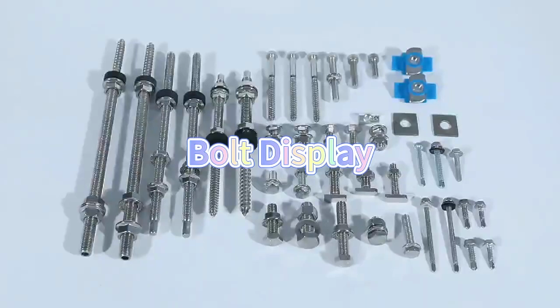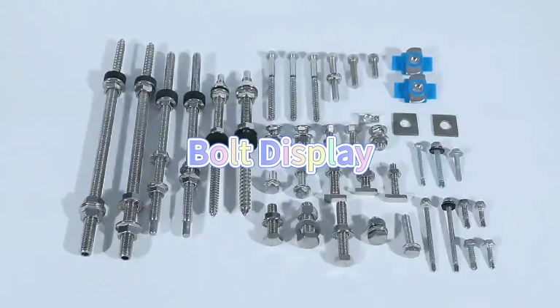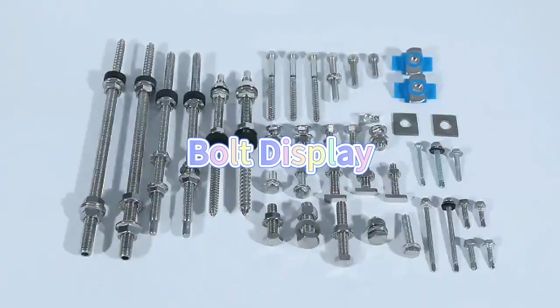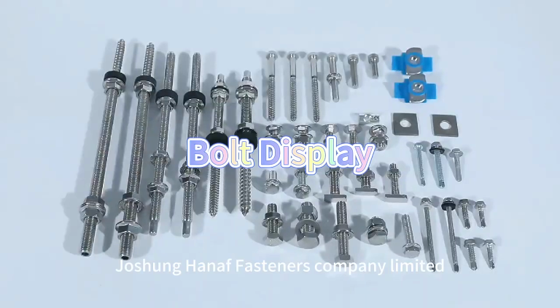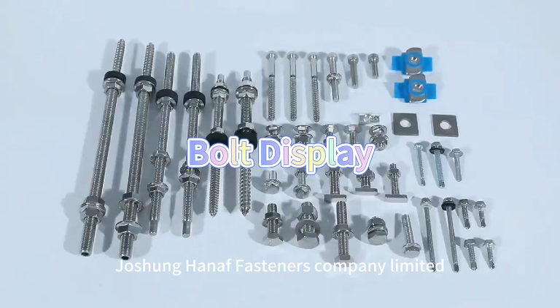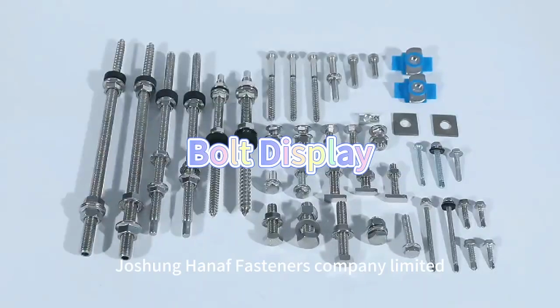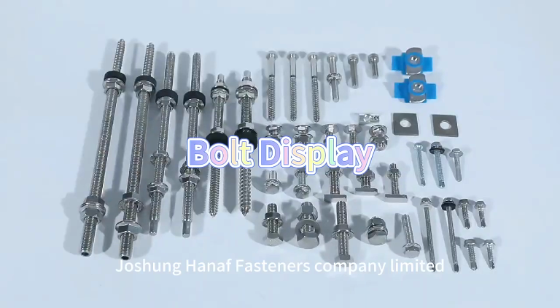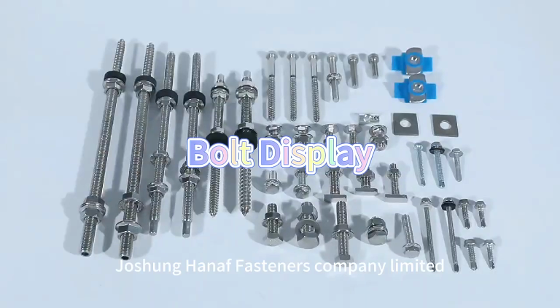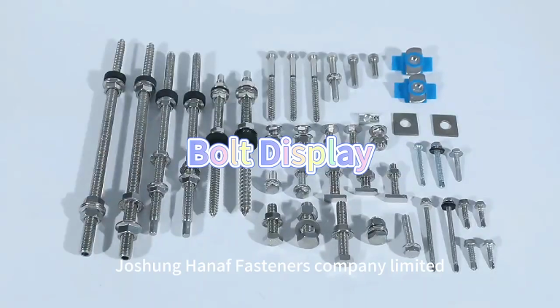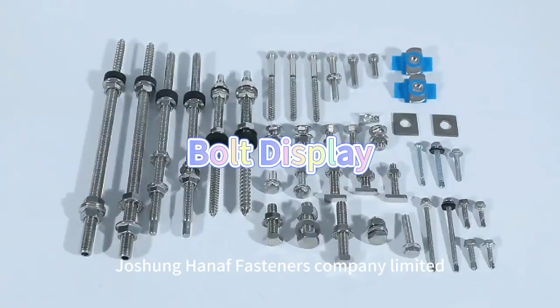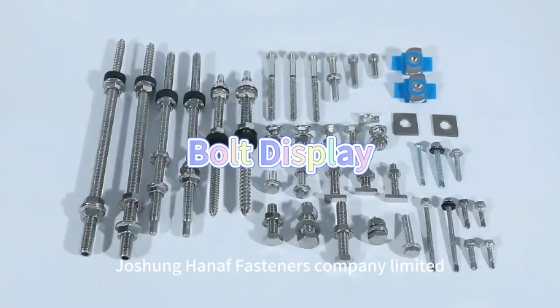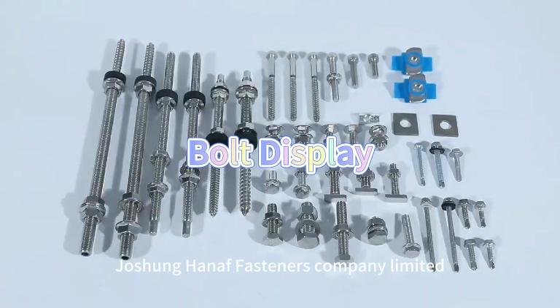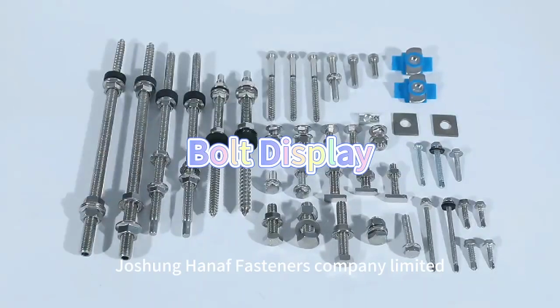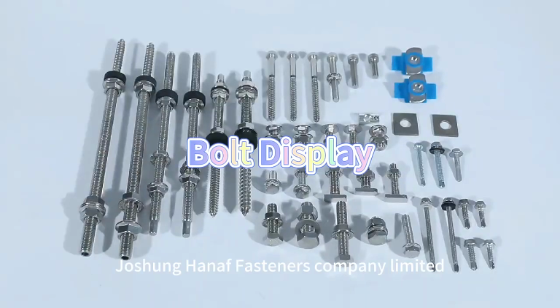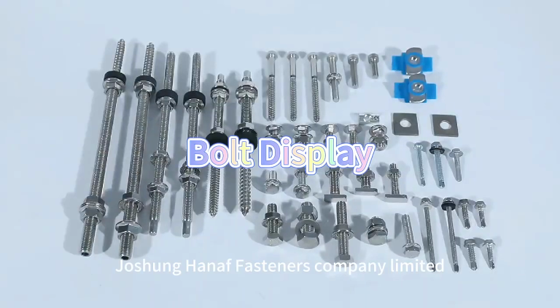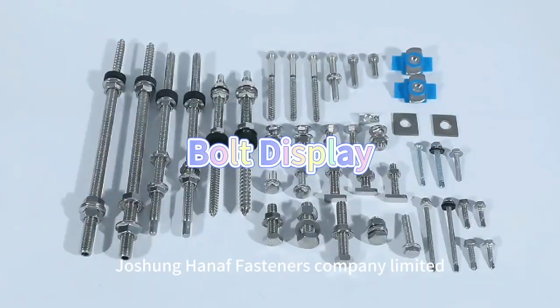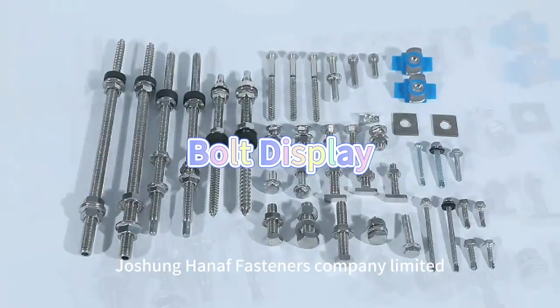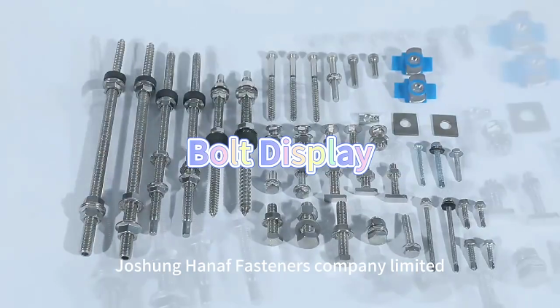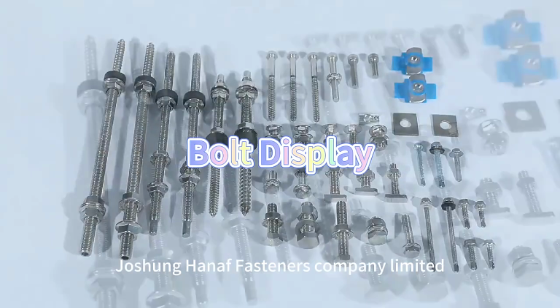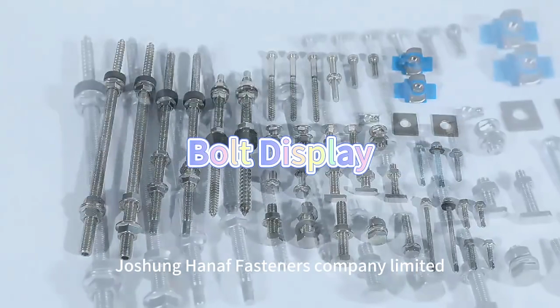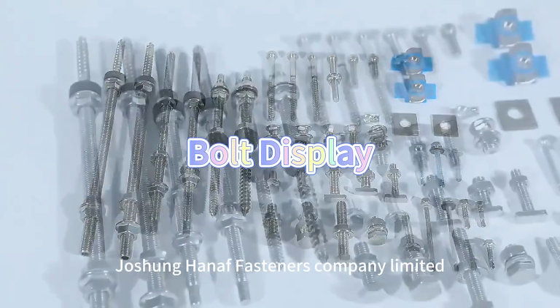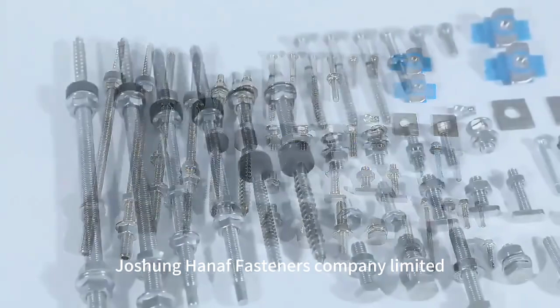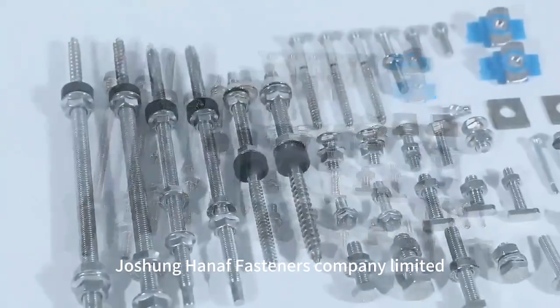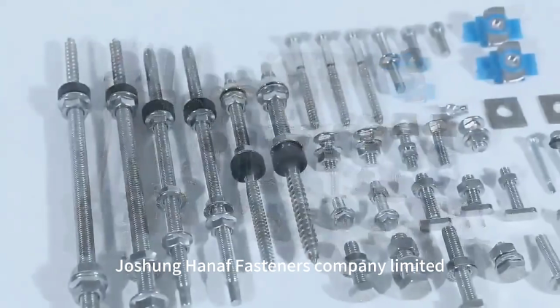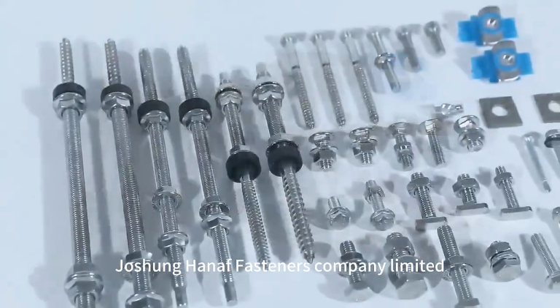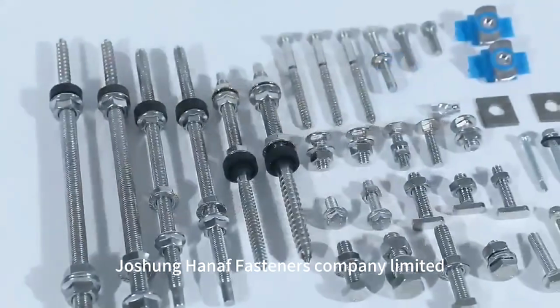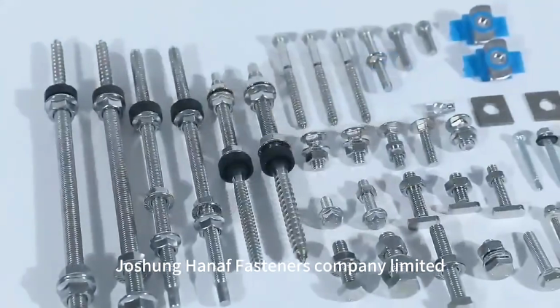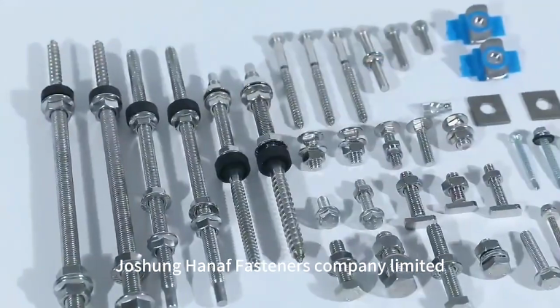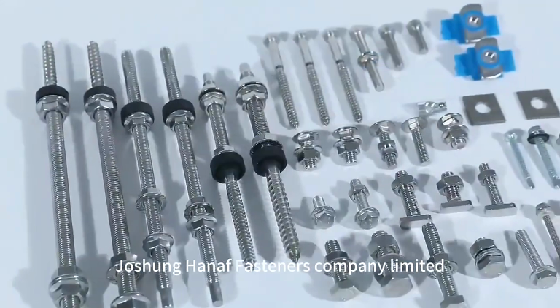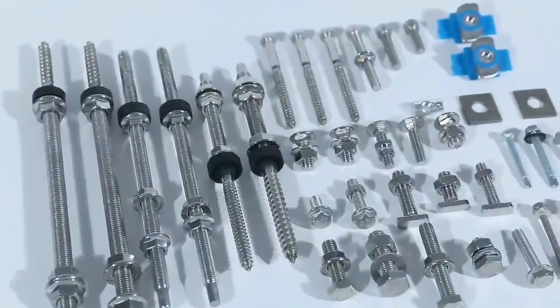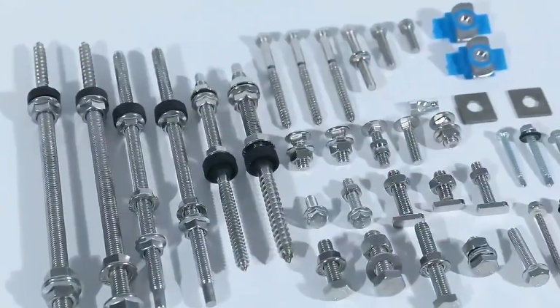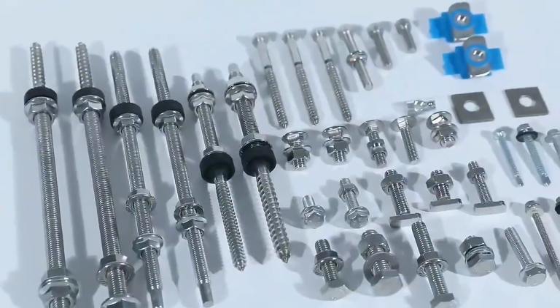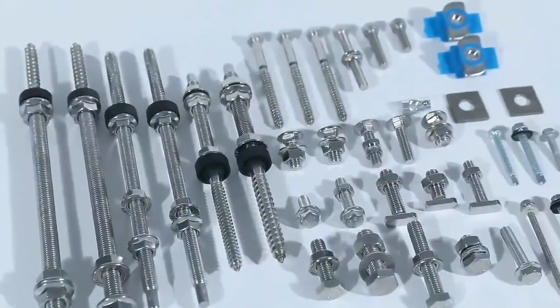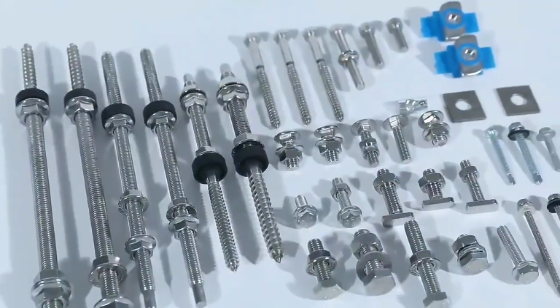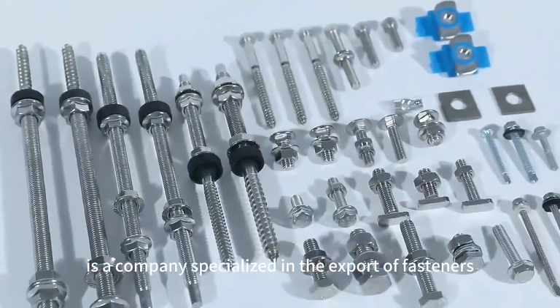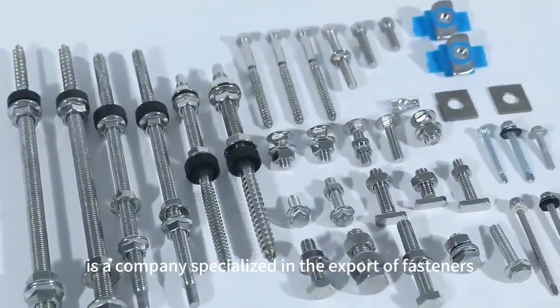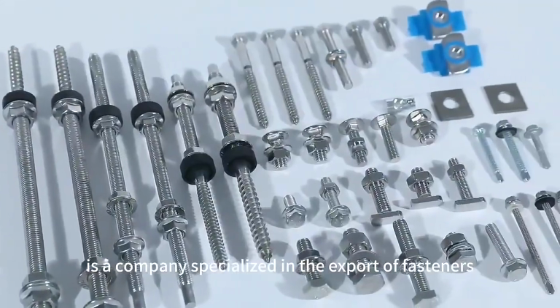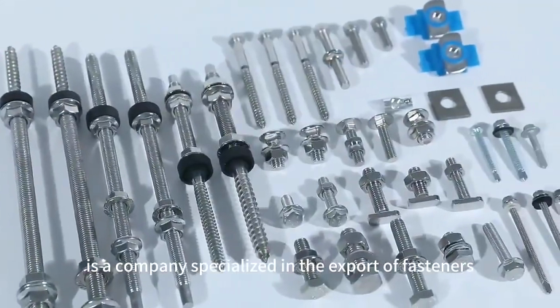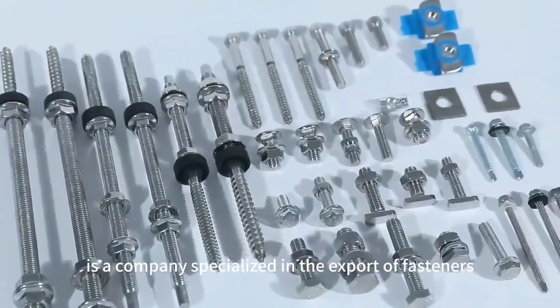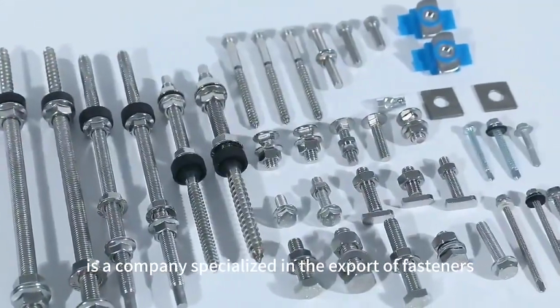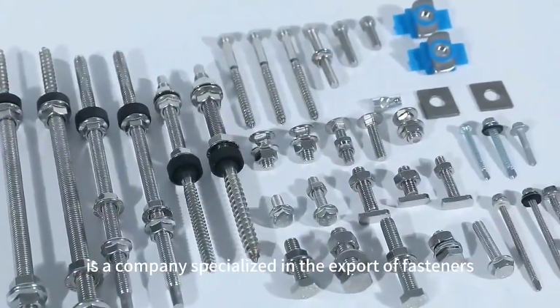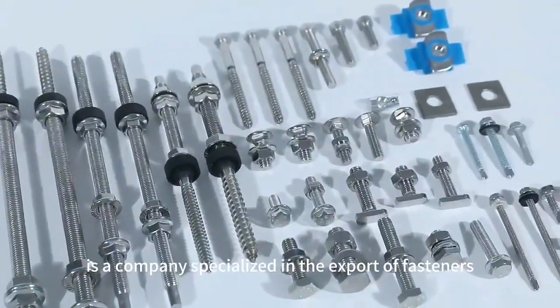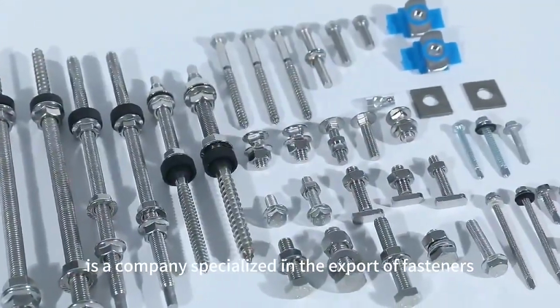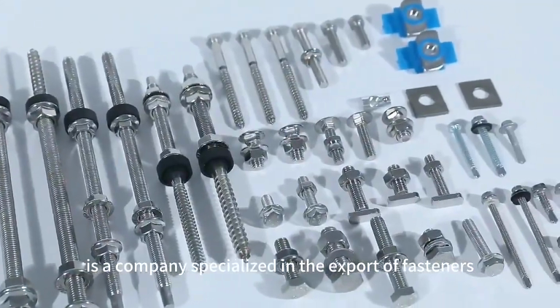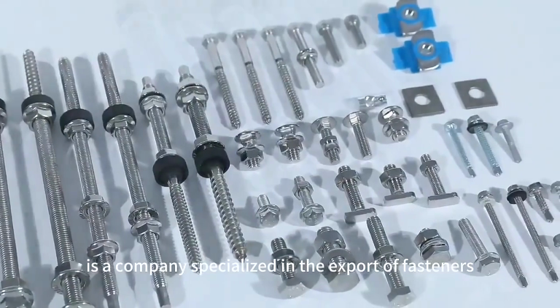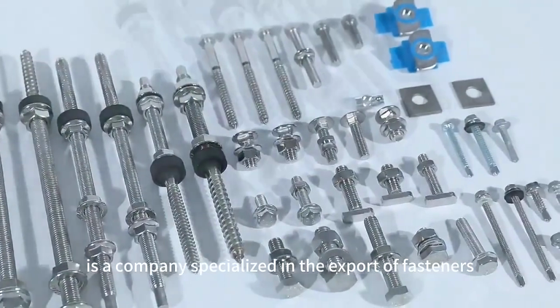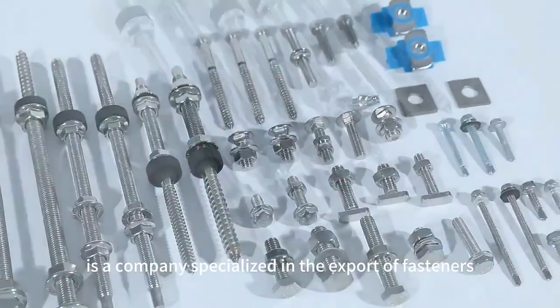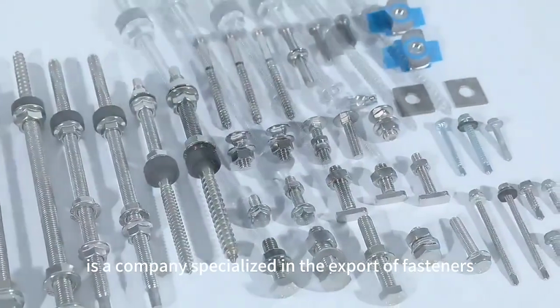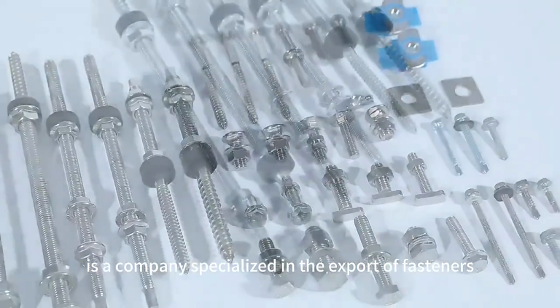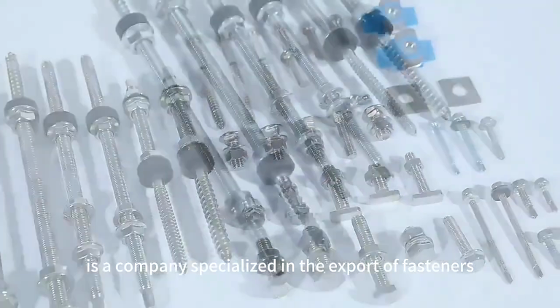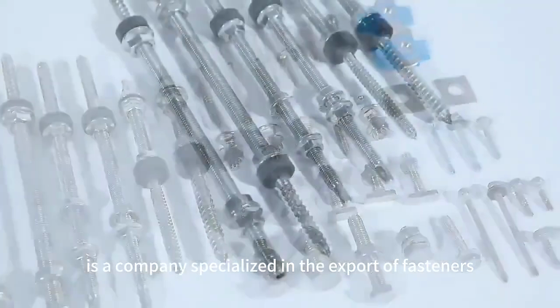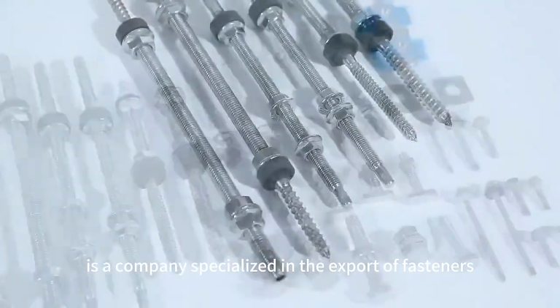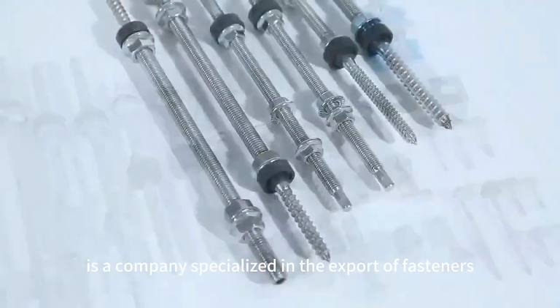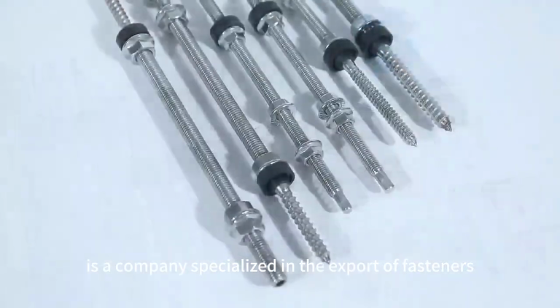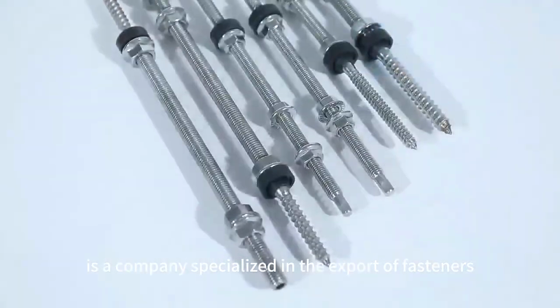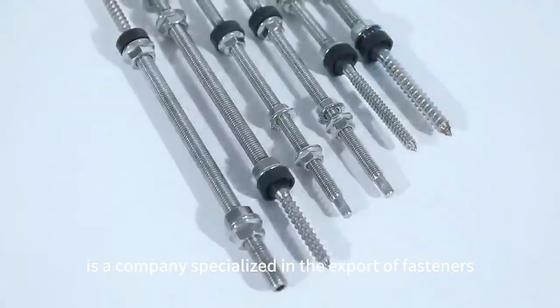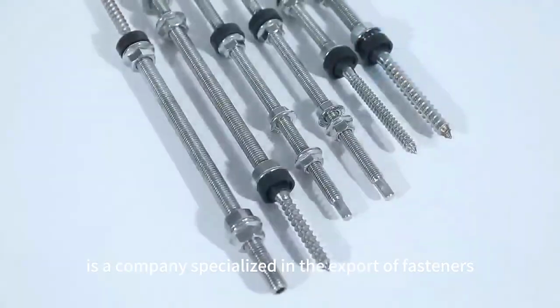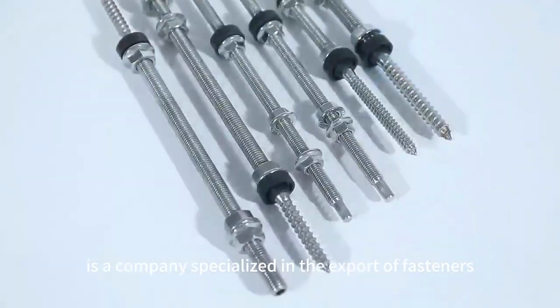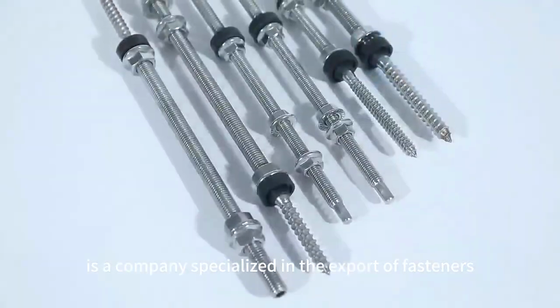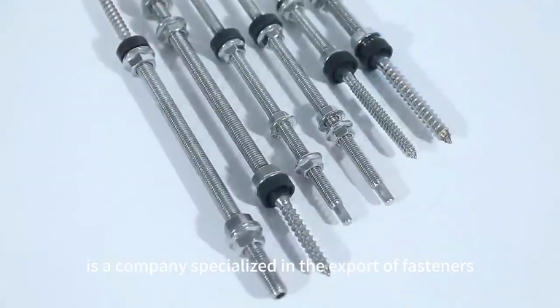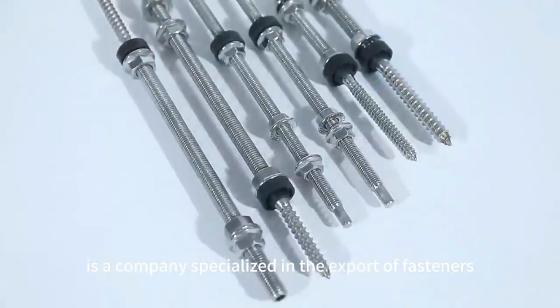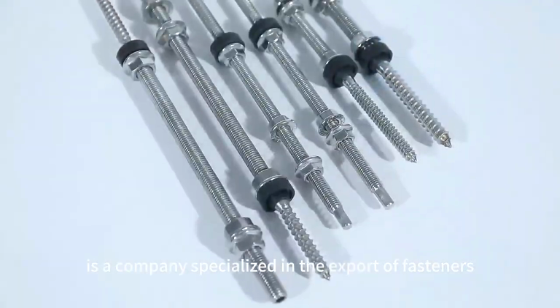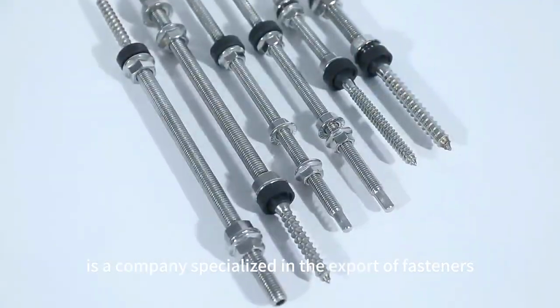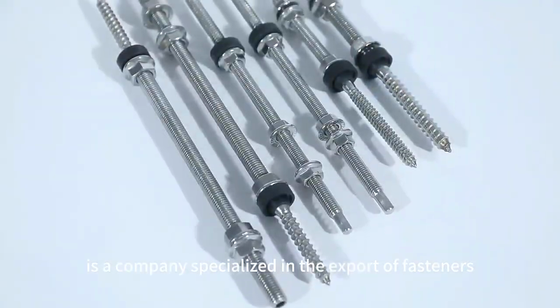Jiaxing Hina Fasteners Company Limited is a company specialized in the export of fasteners.